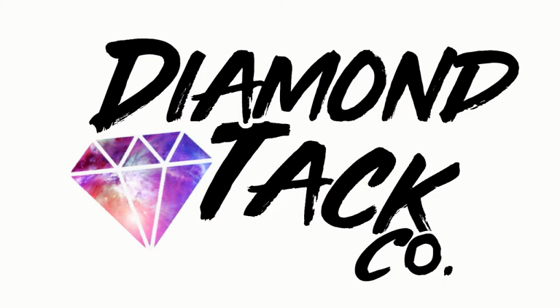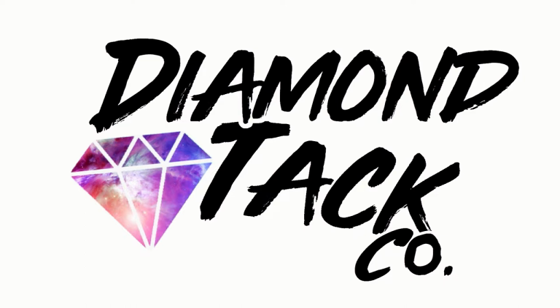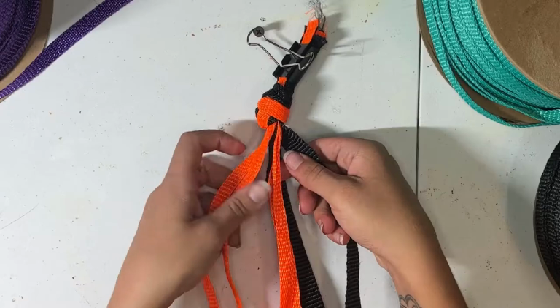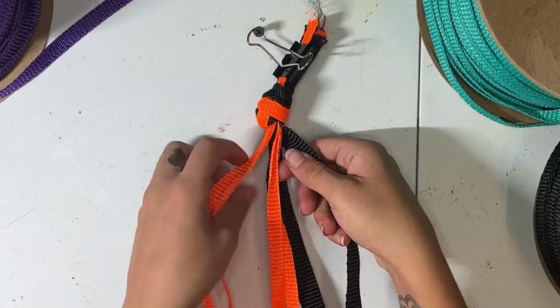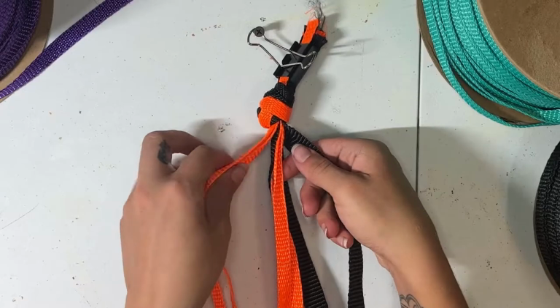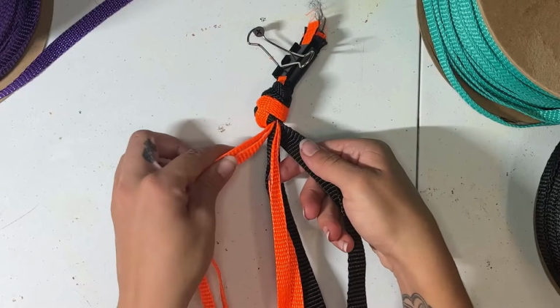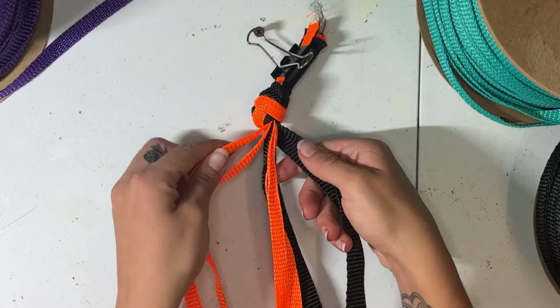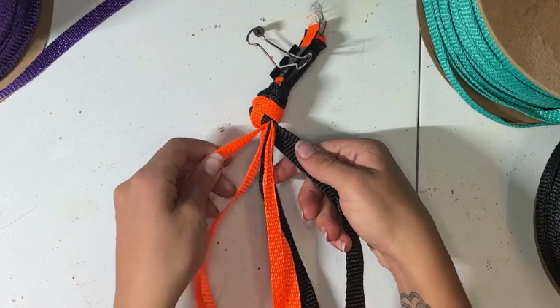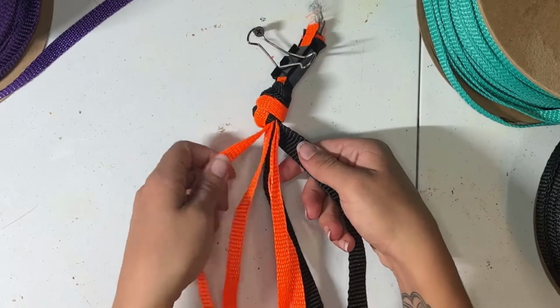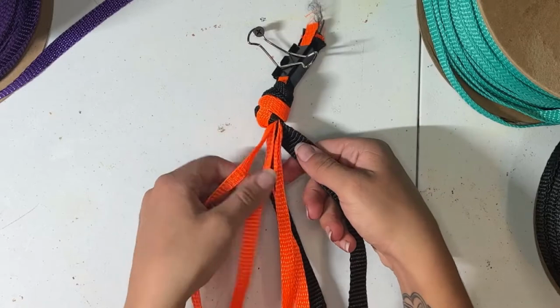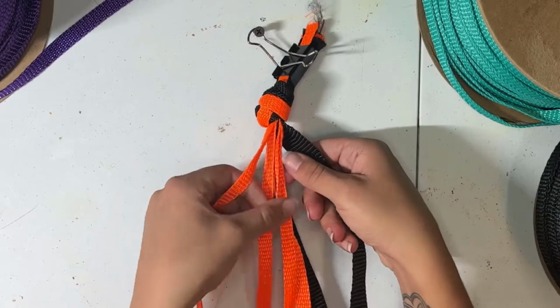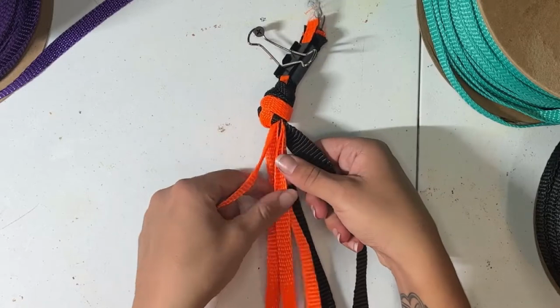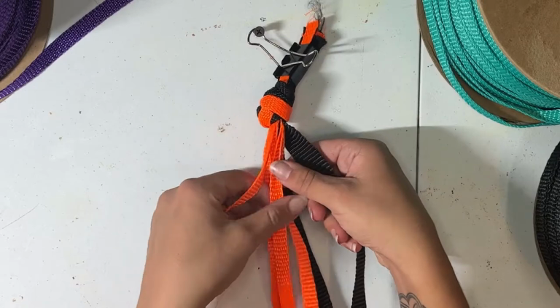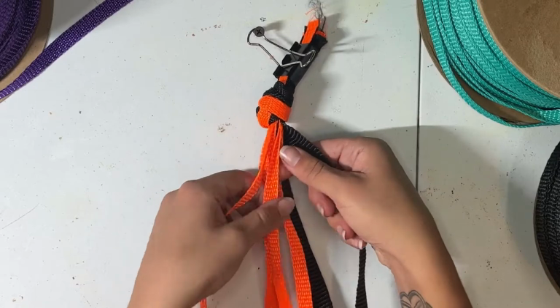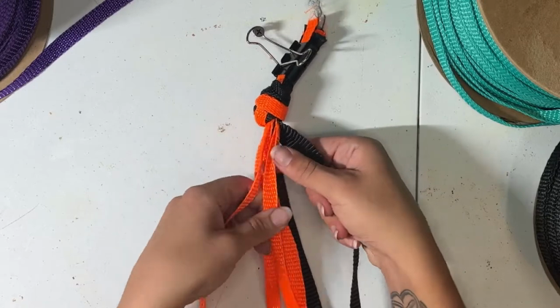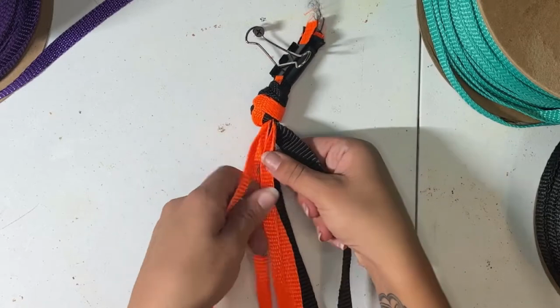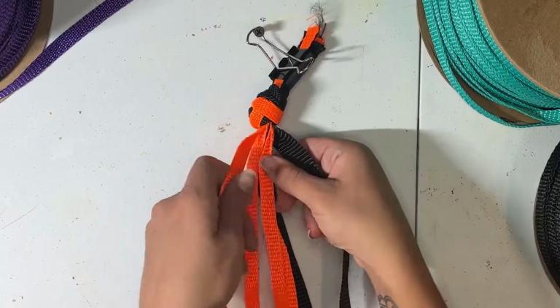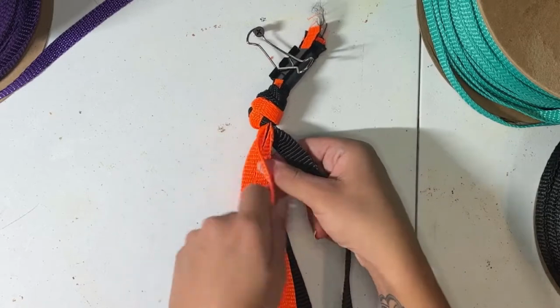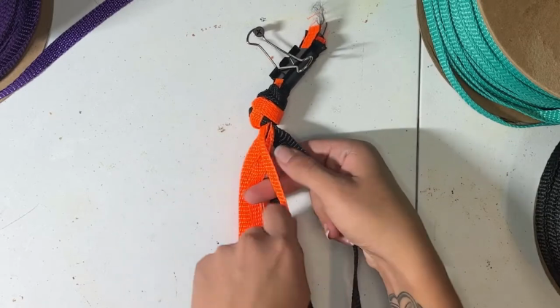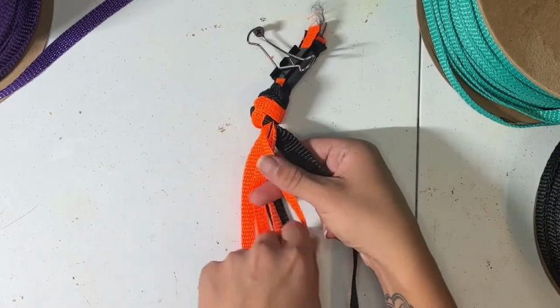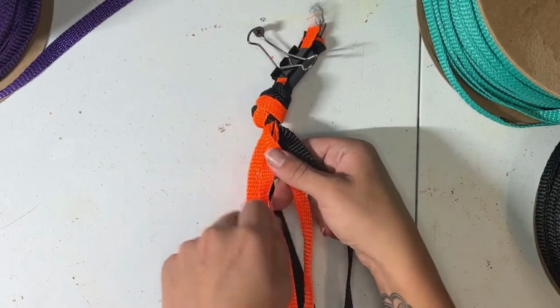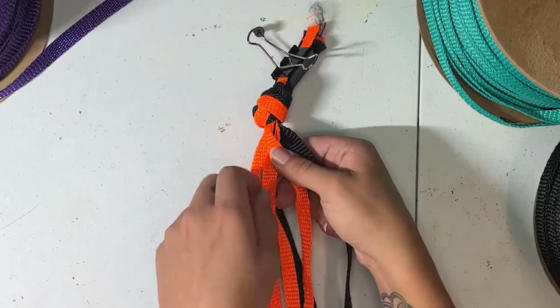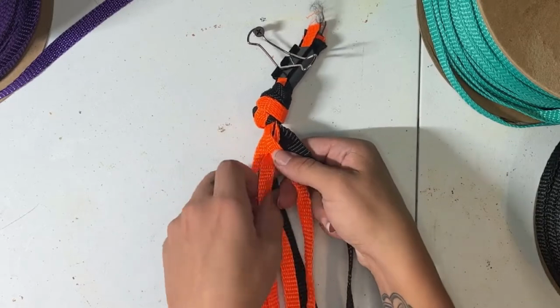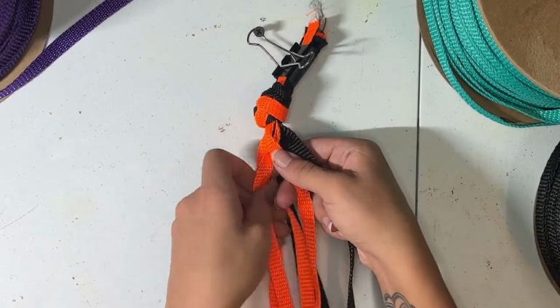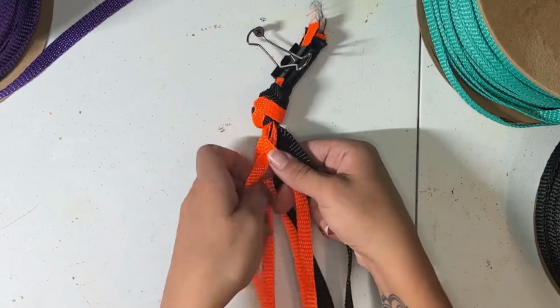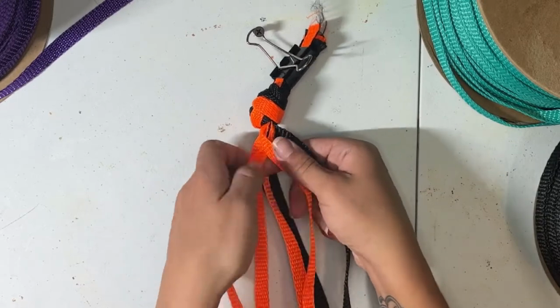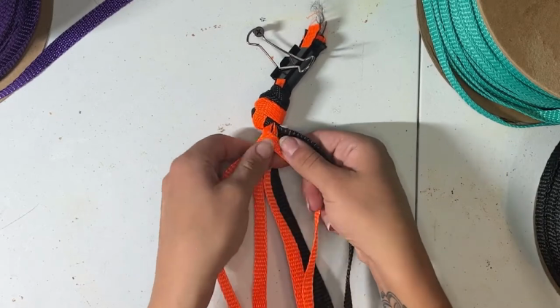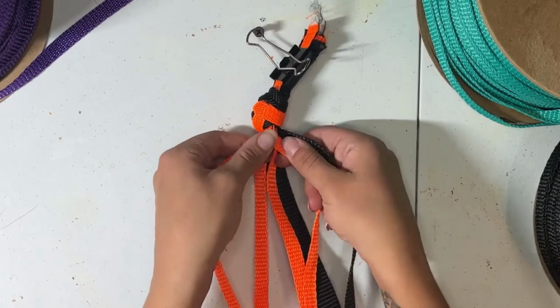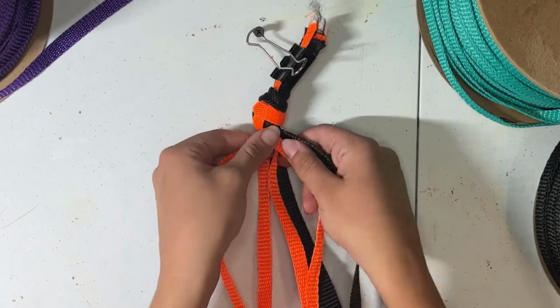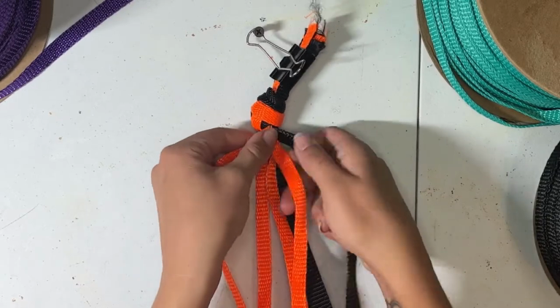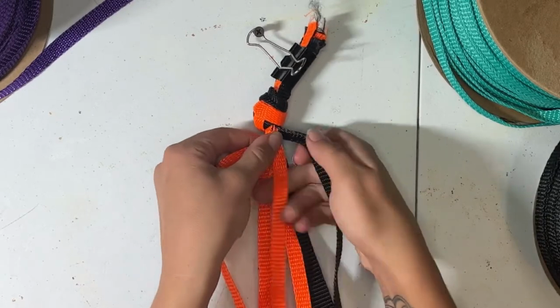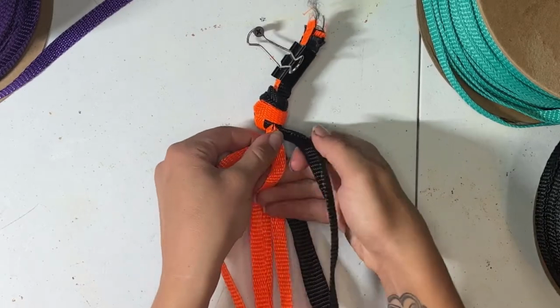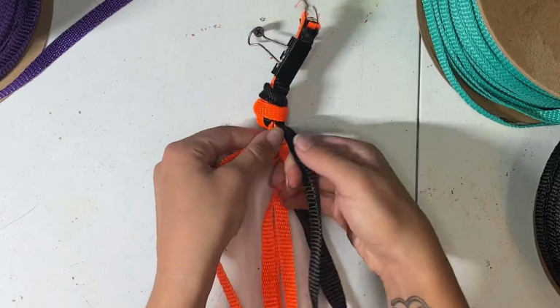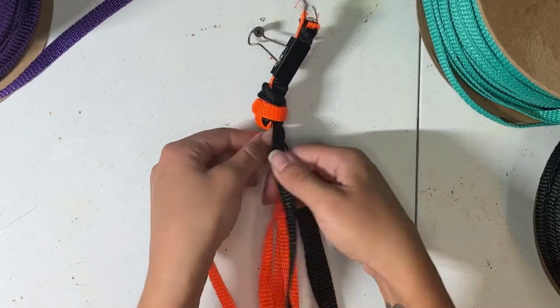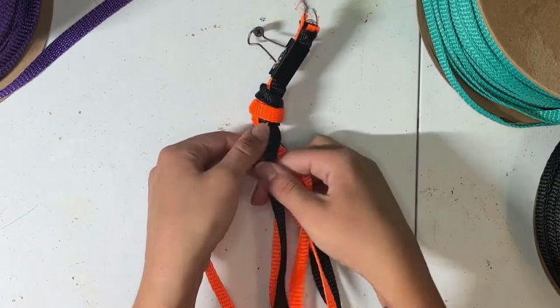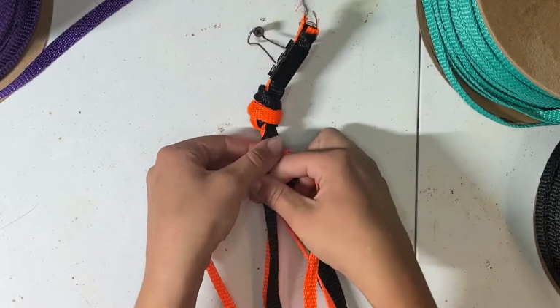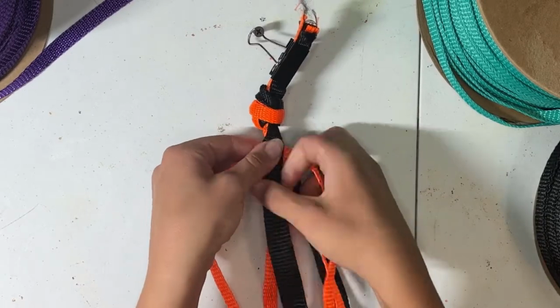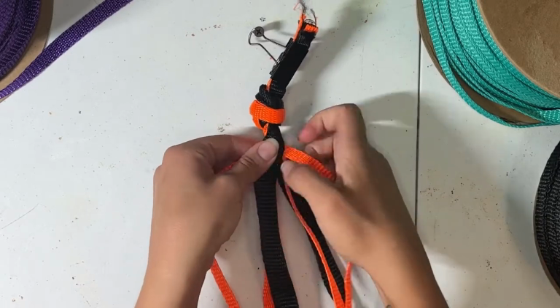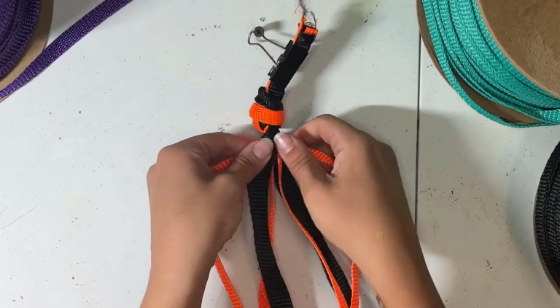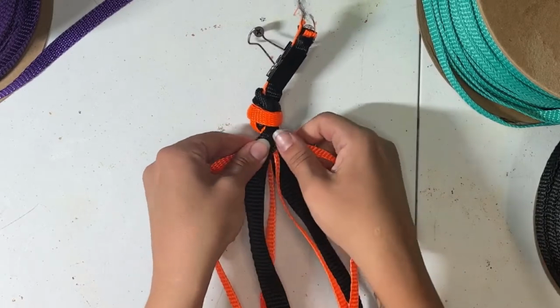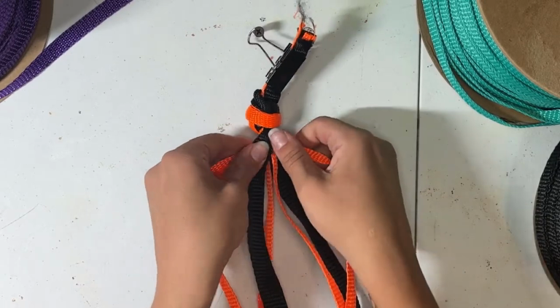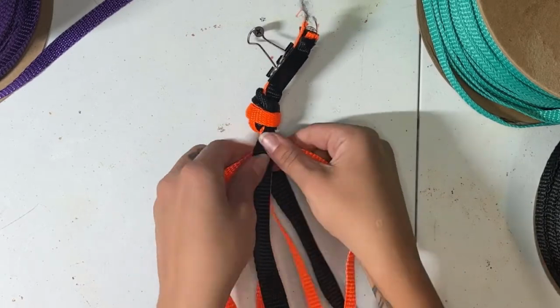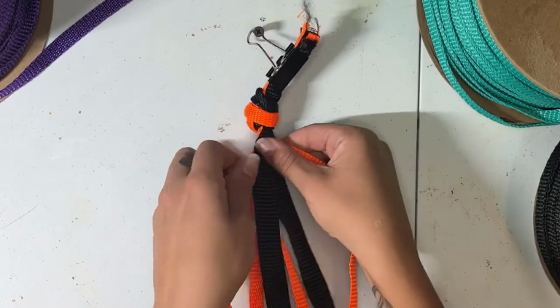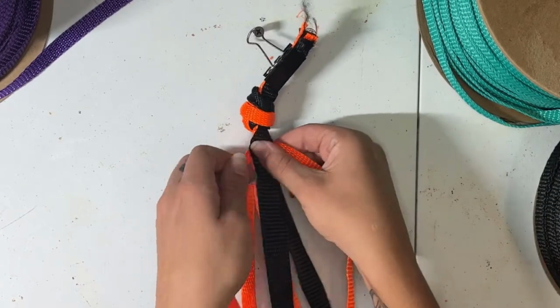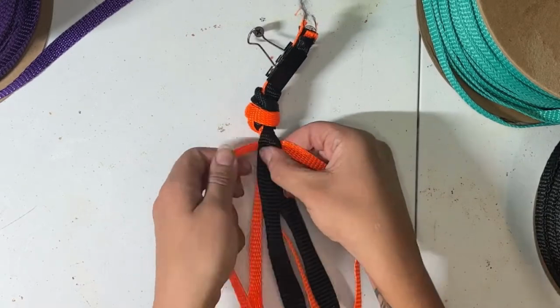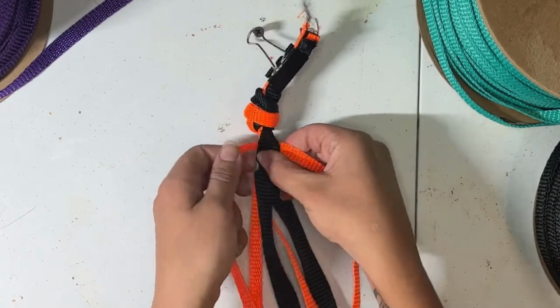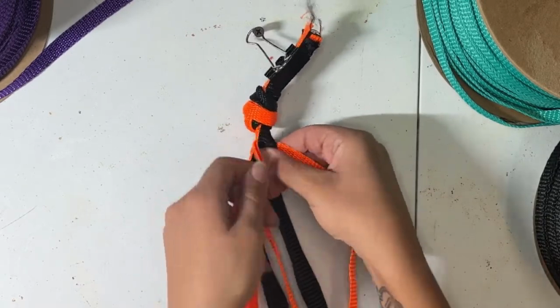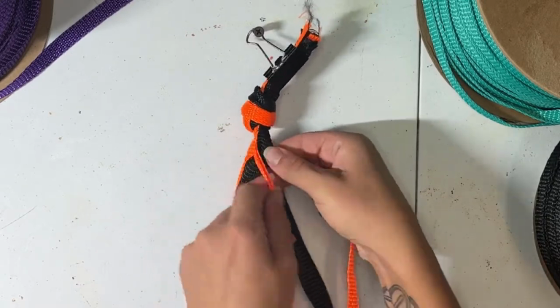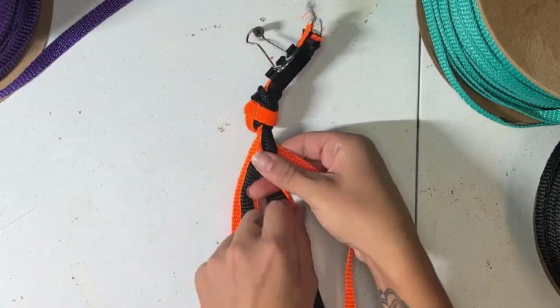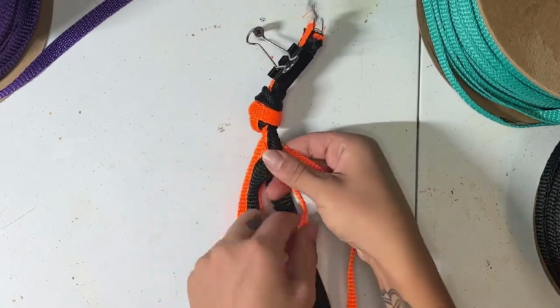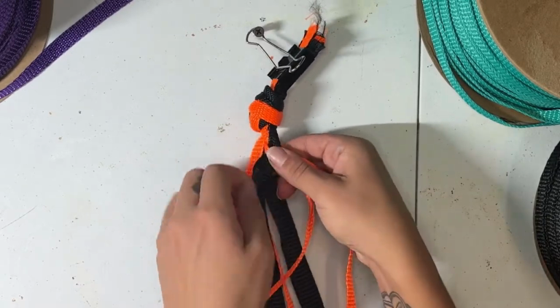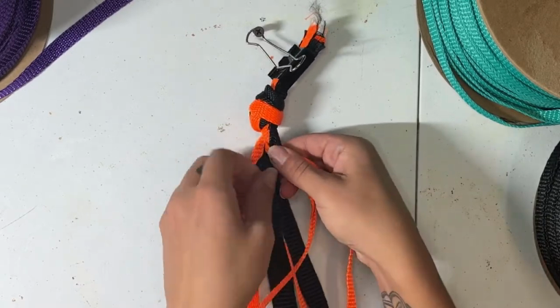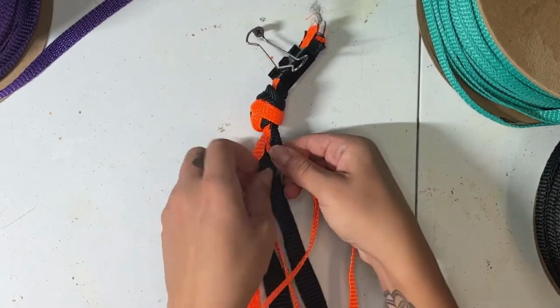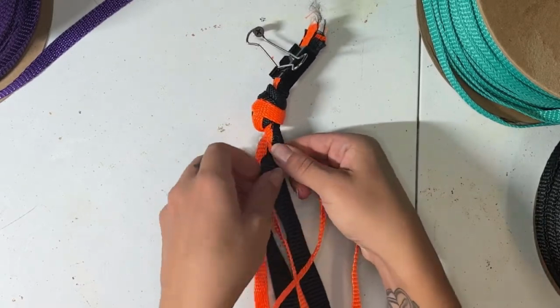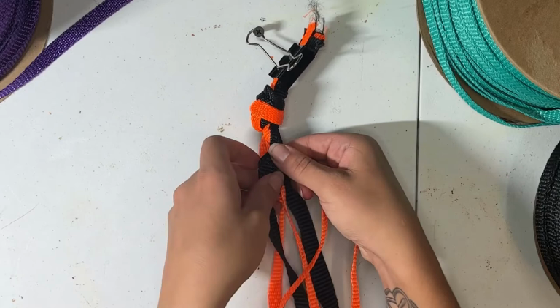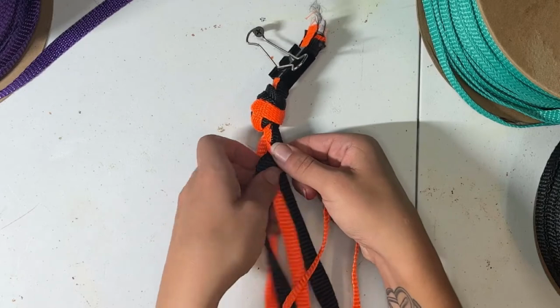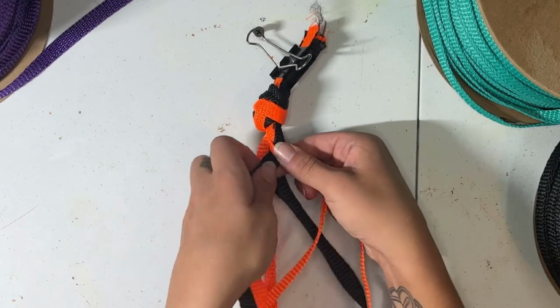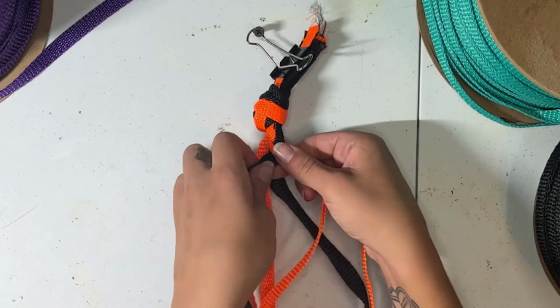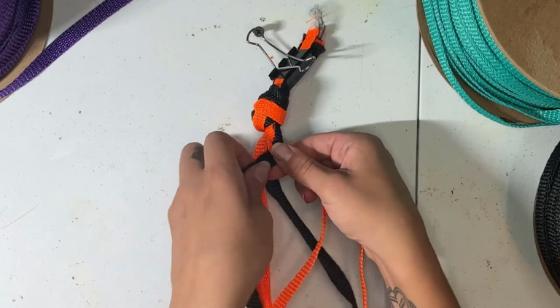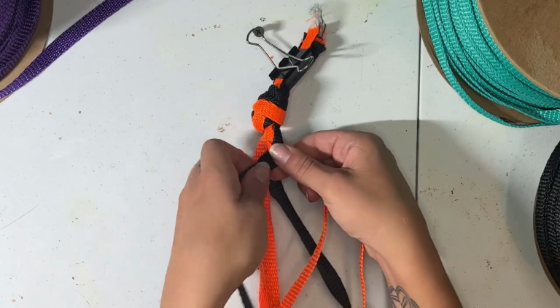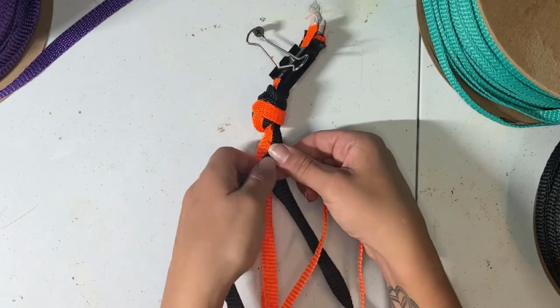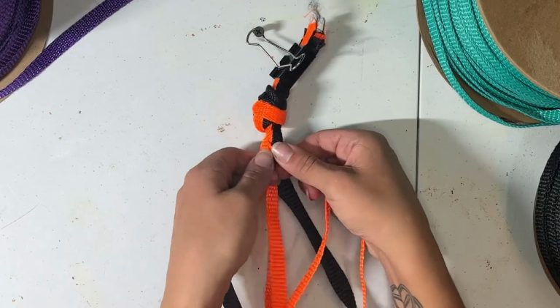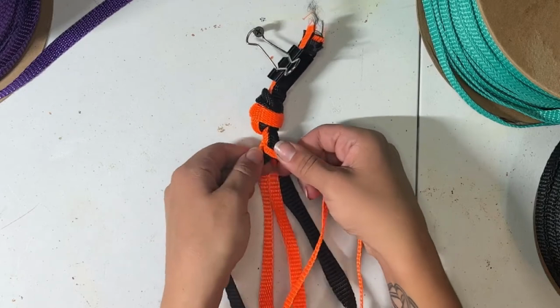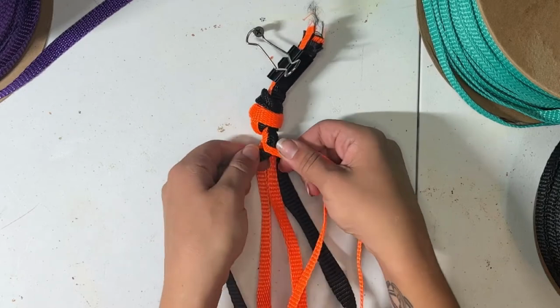We'll start by cutting three strands at 10 feet and three strands at 12 feet. We'll be starting at the jaw piece with one knot containing all six strands.